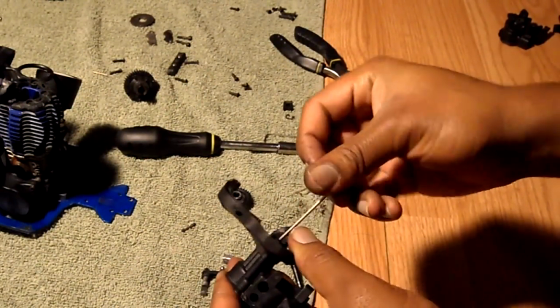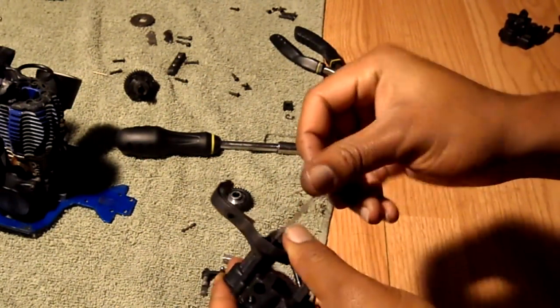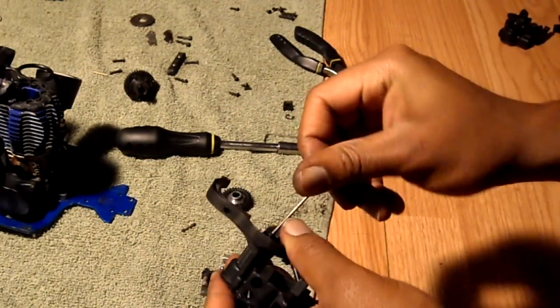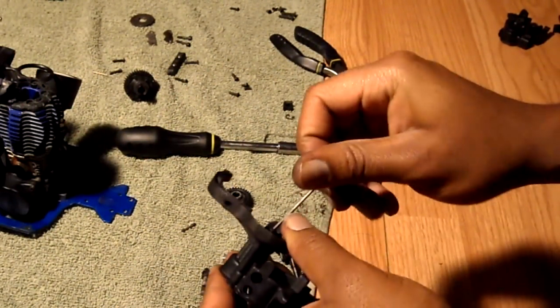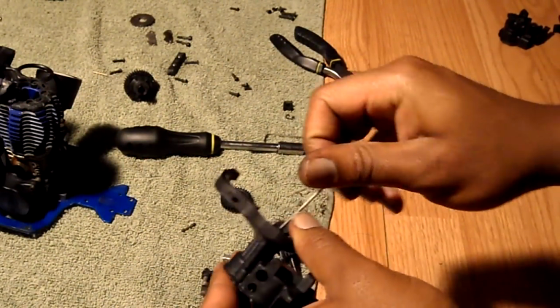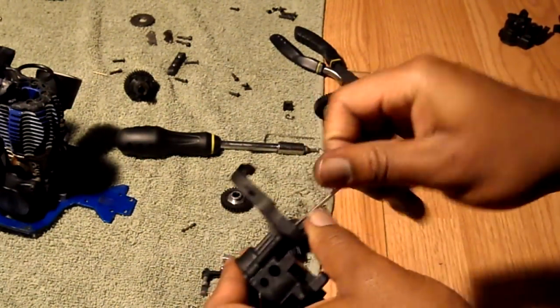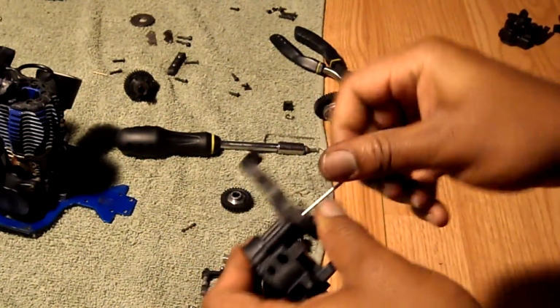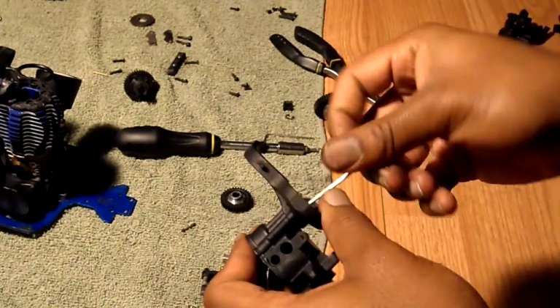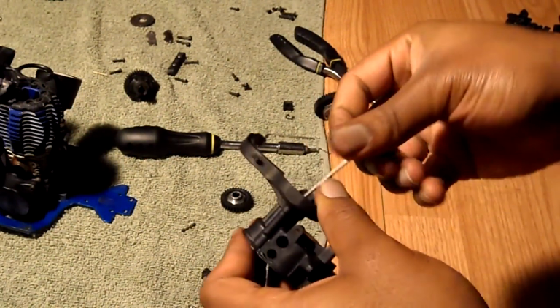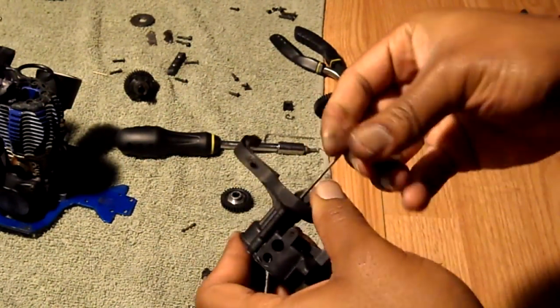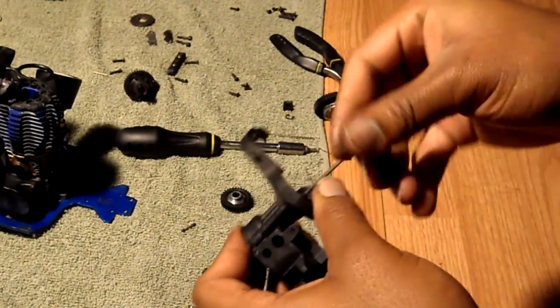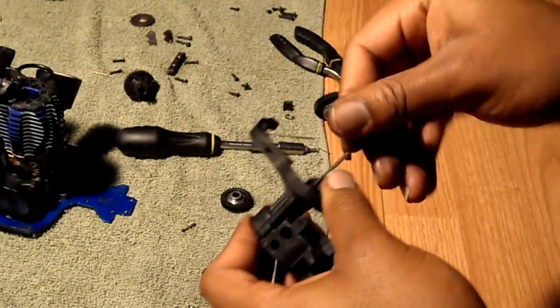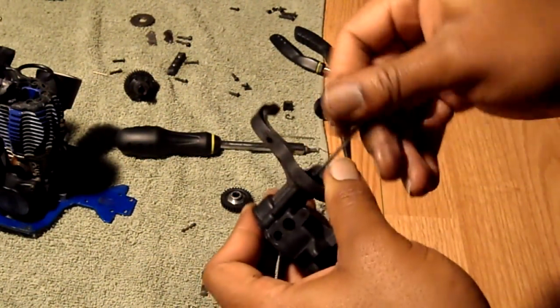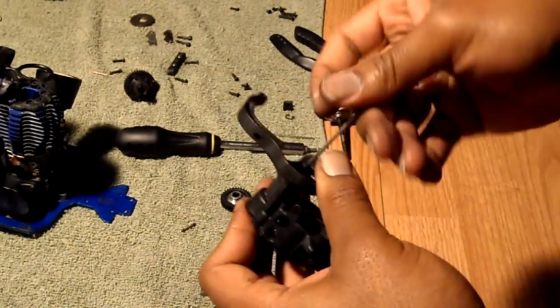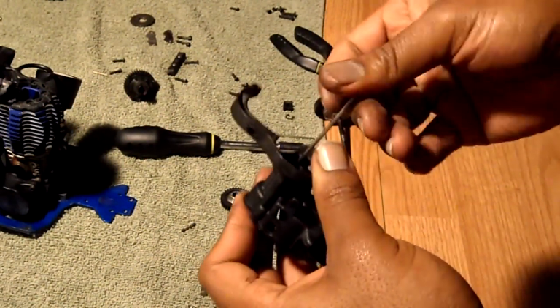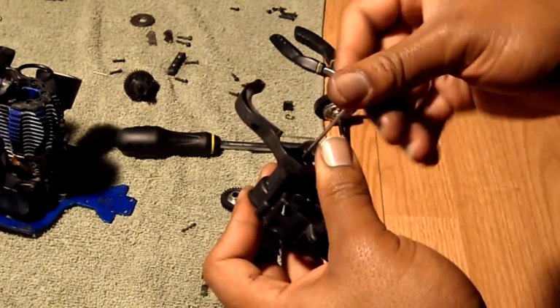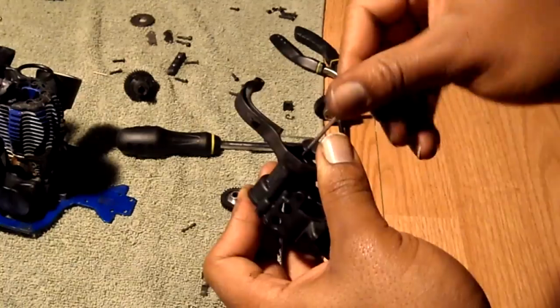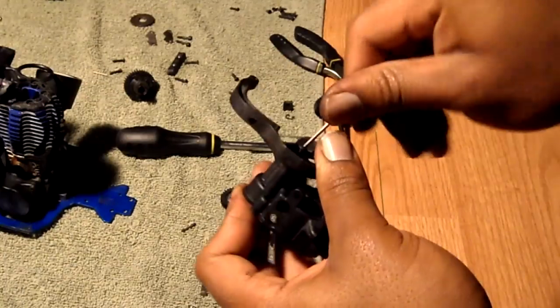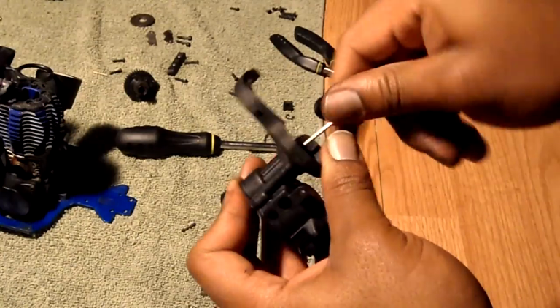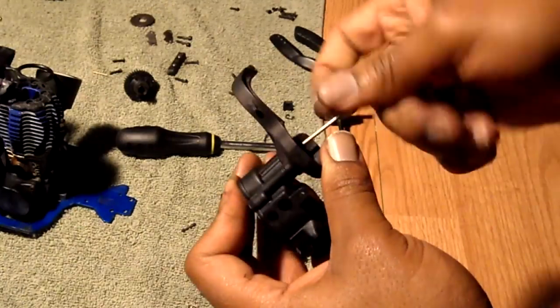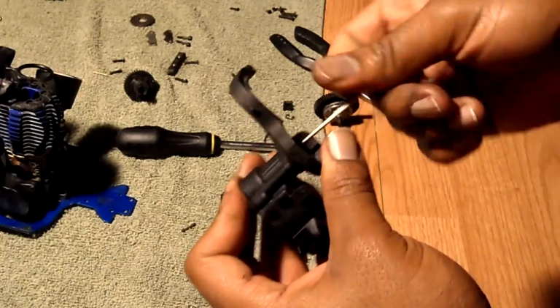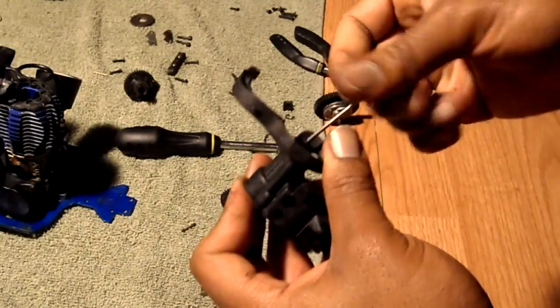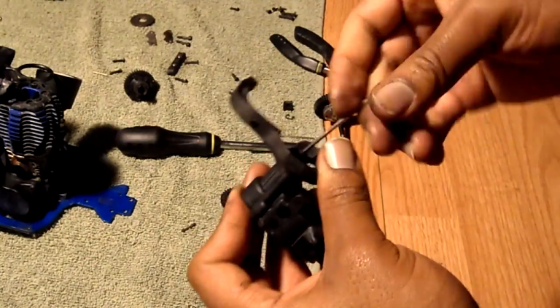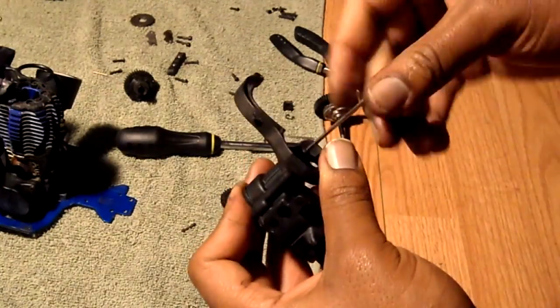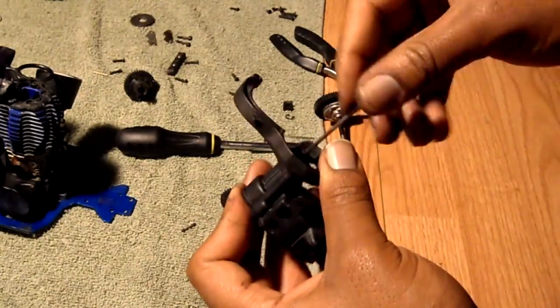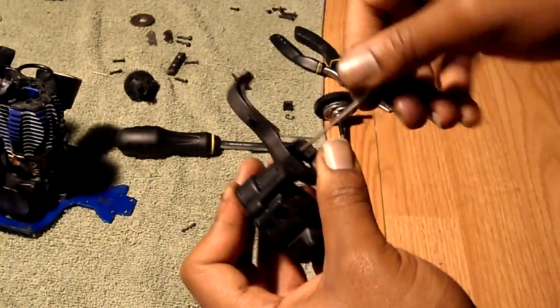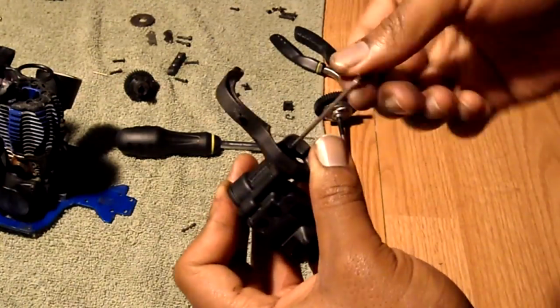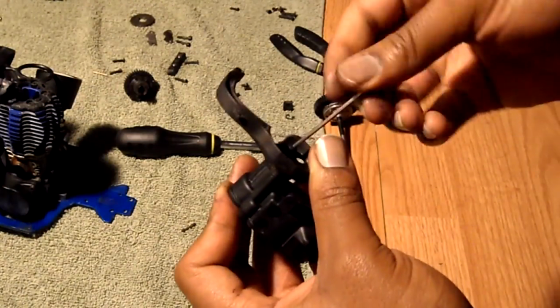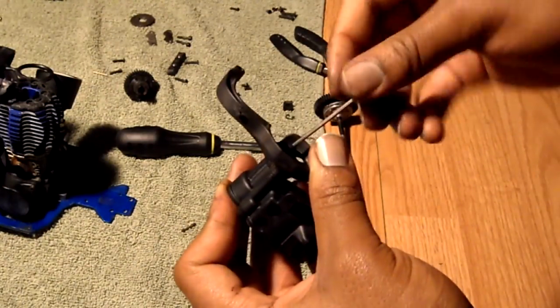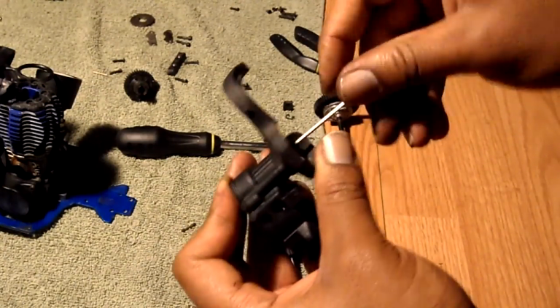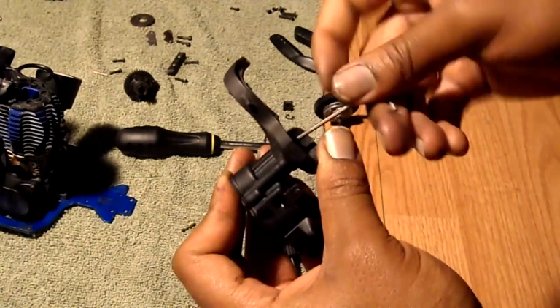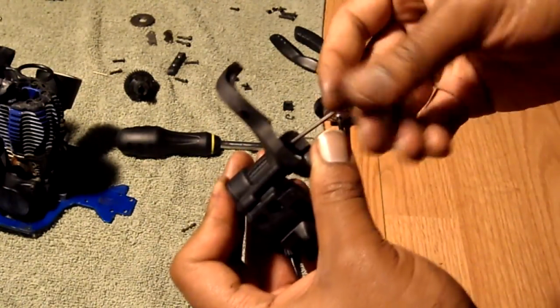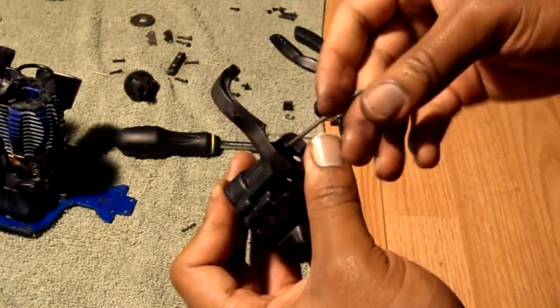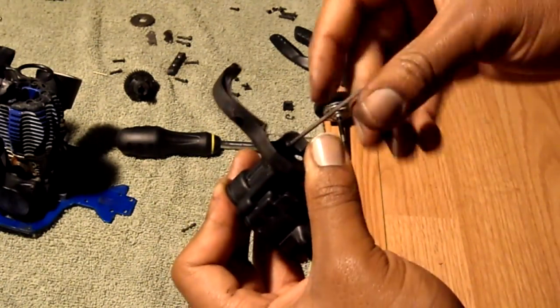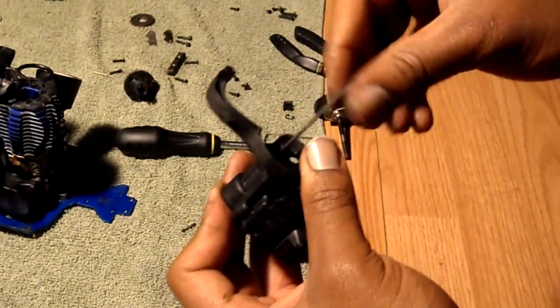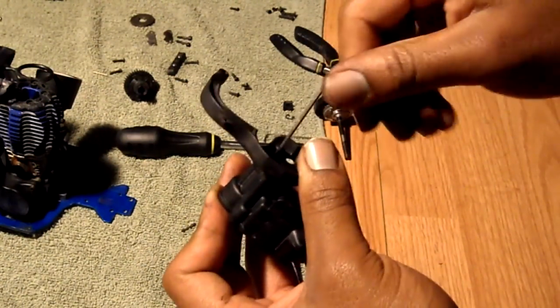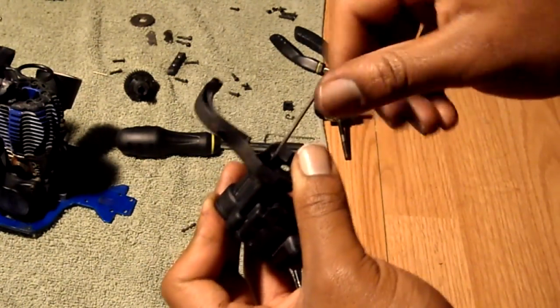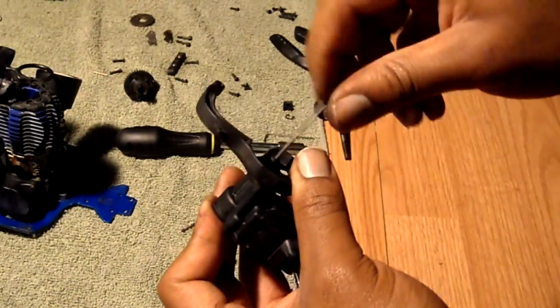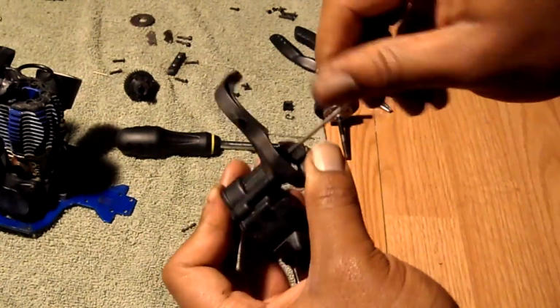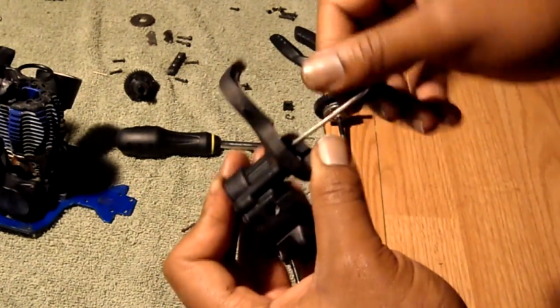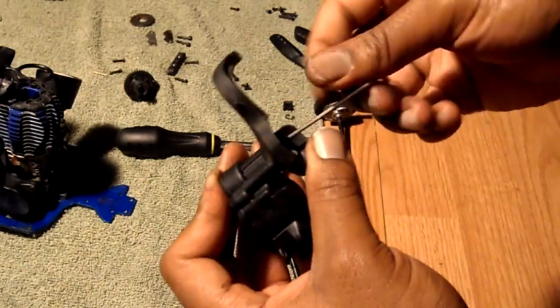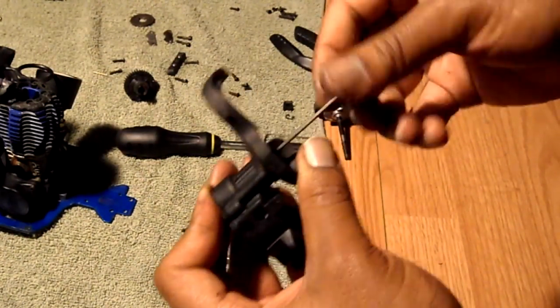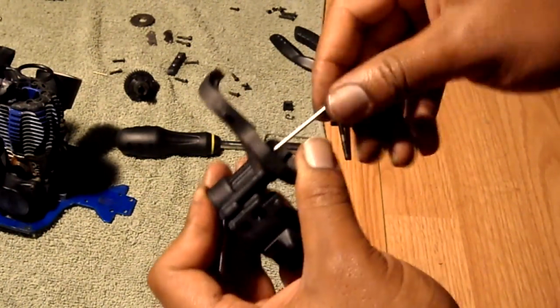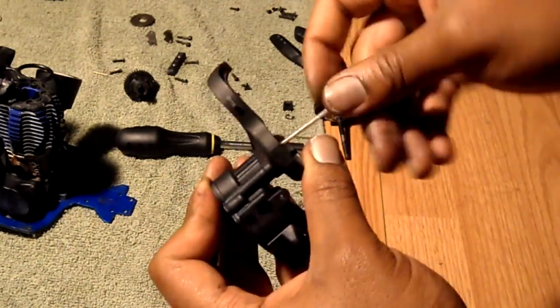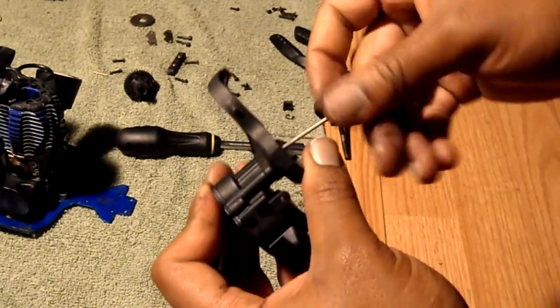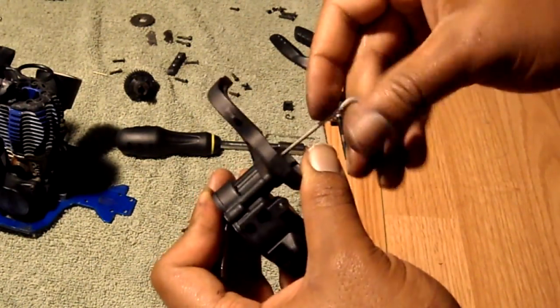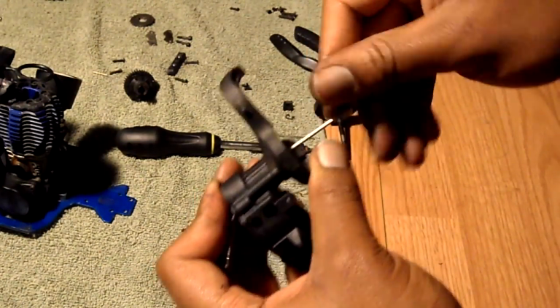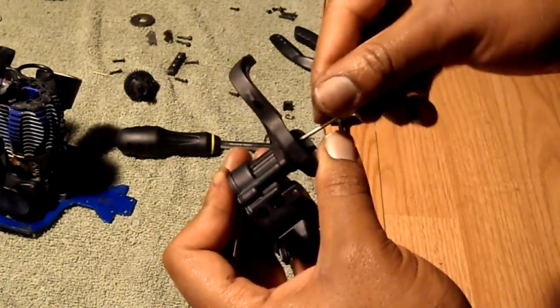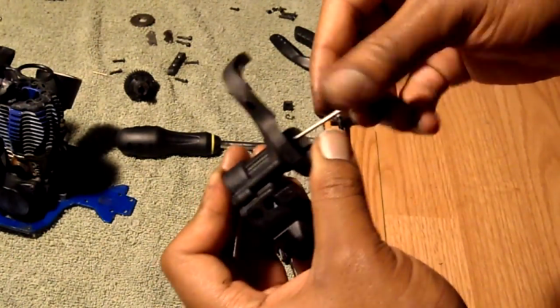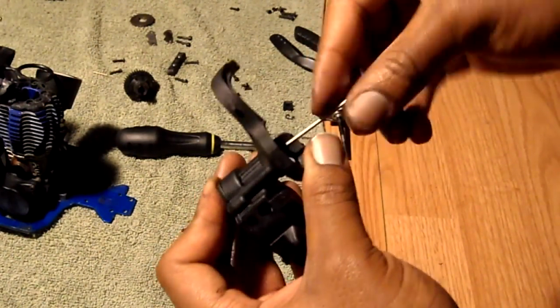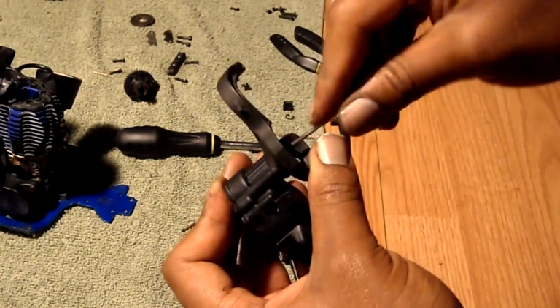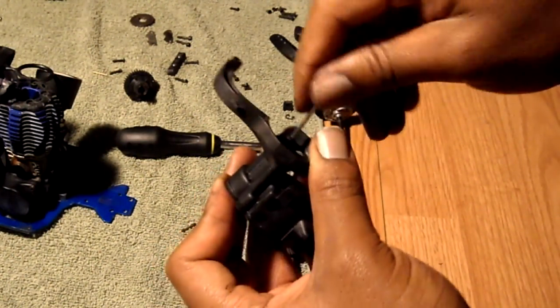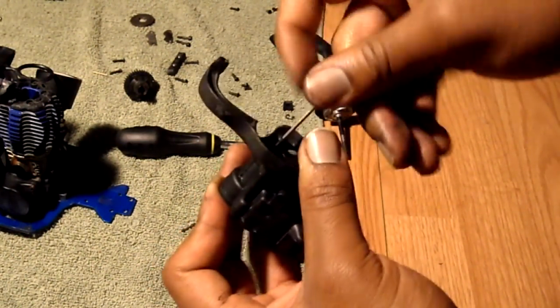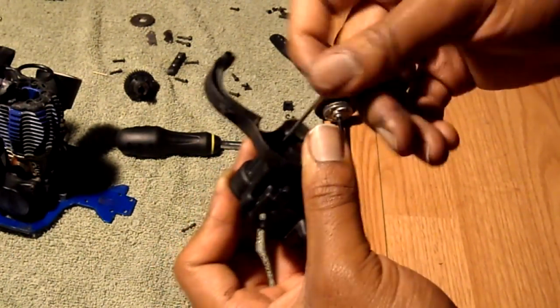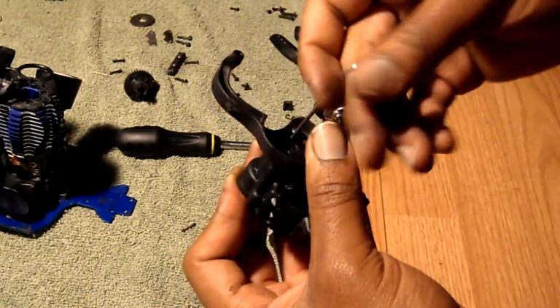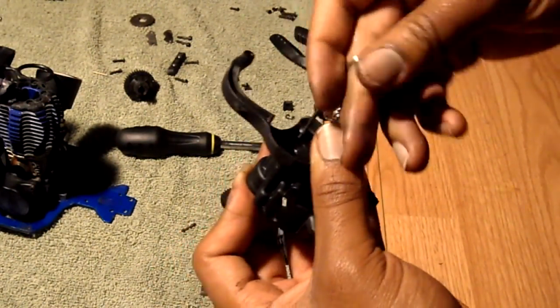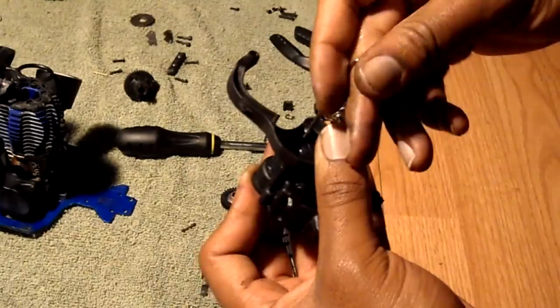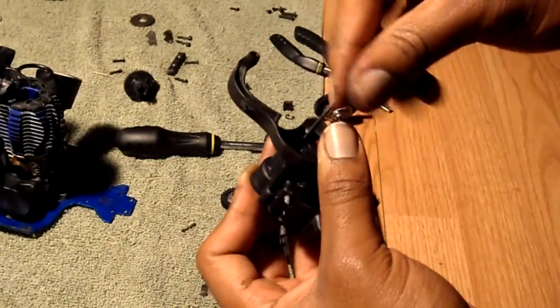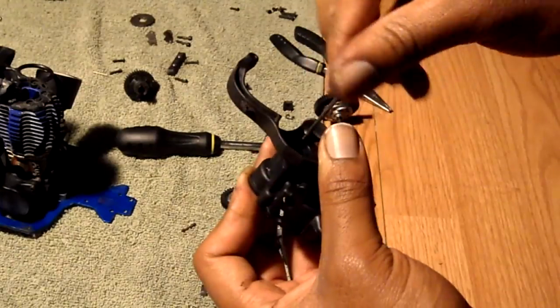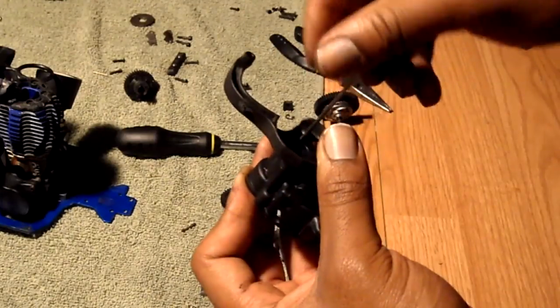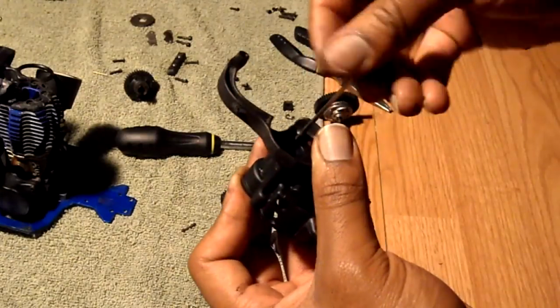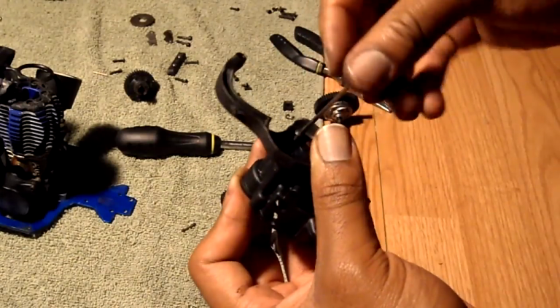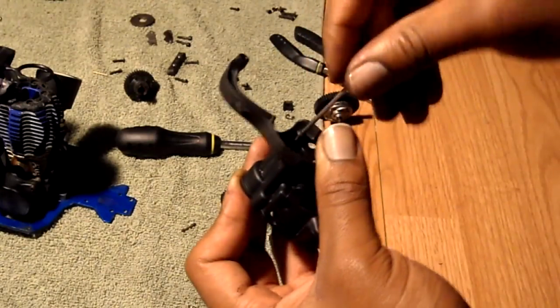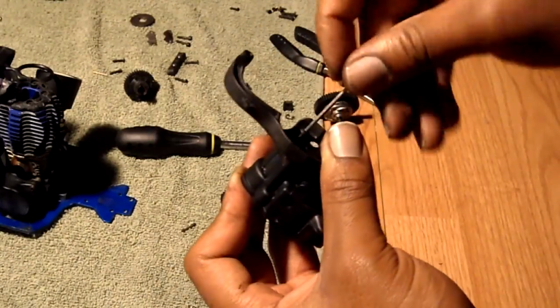Putting the screws in there. If you have your tools it goes fine, but if you don't have tools it's gonna be a headache. I learned the hard way, like everything else I do.